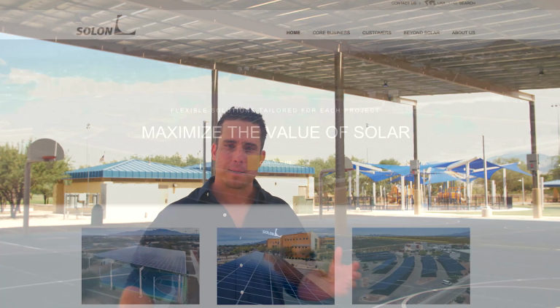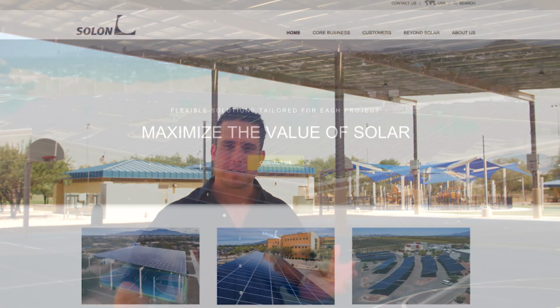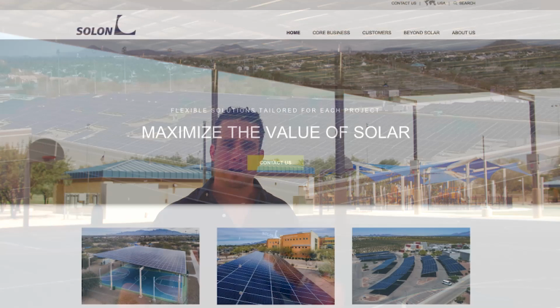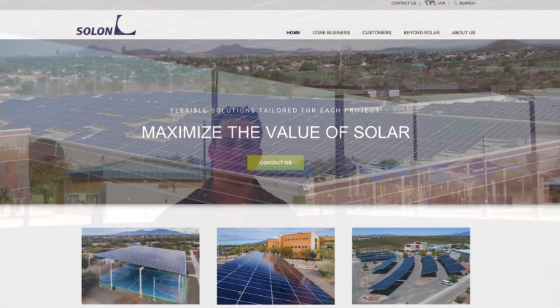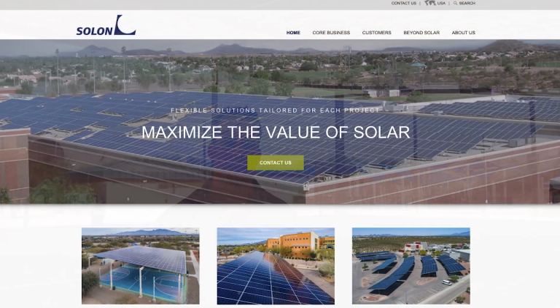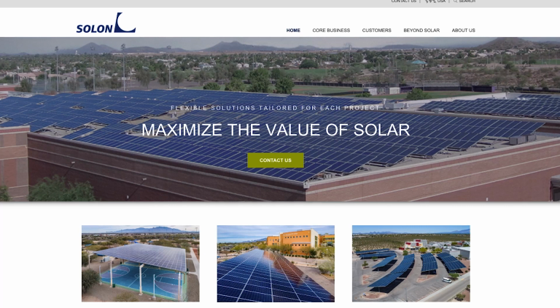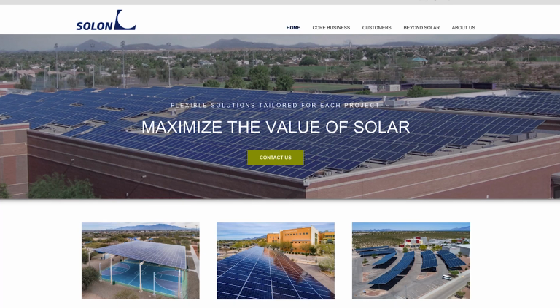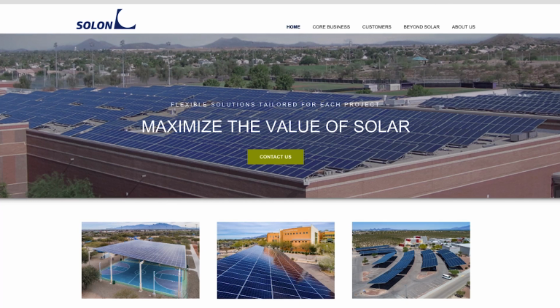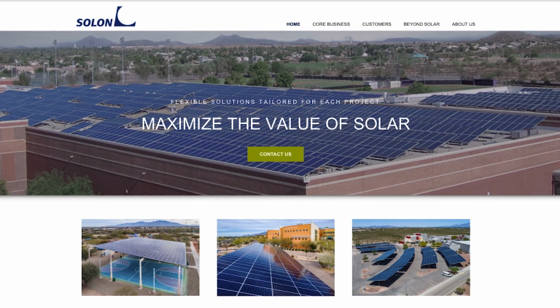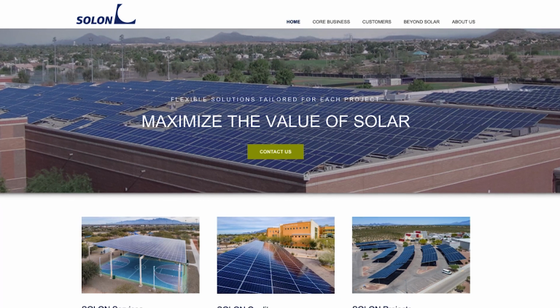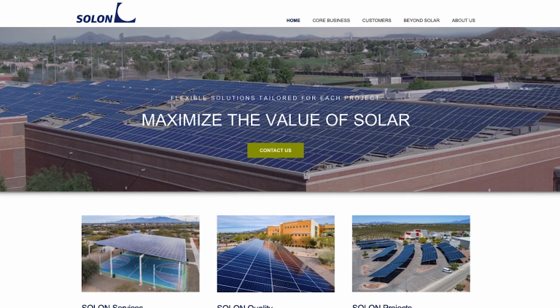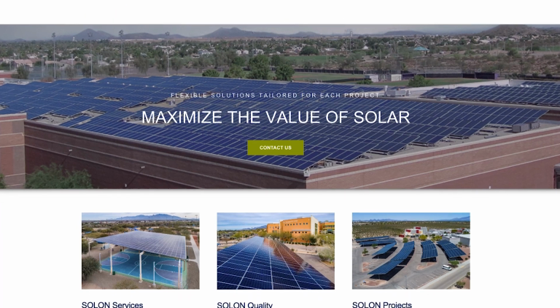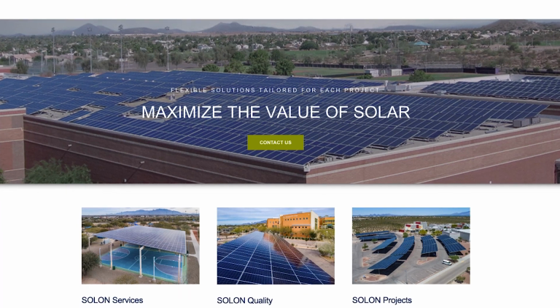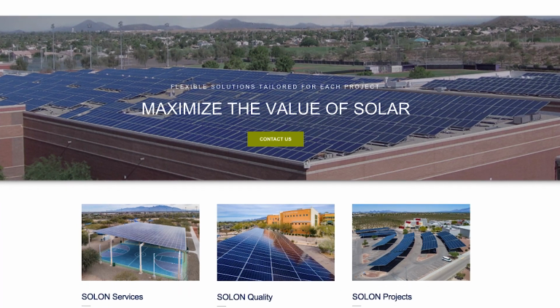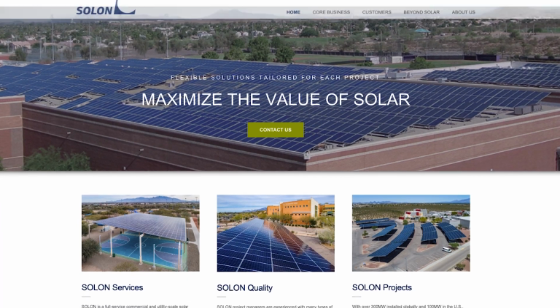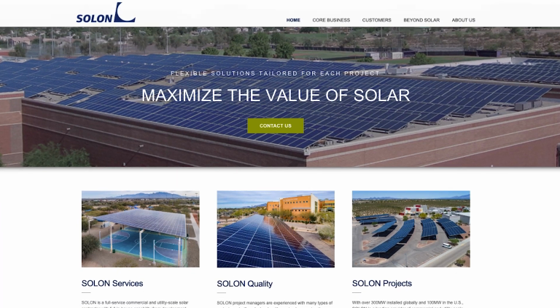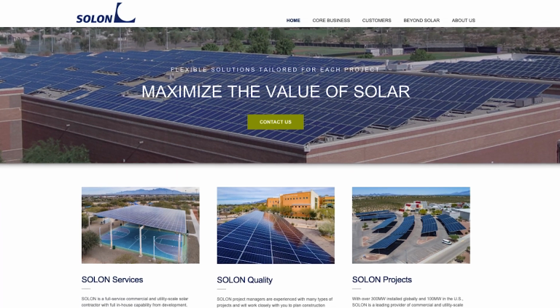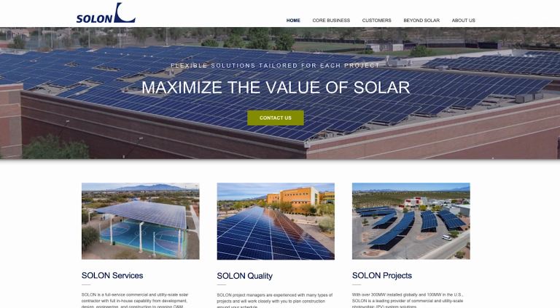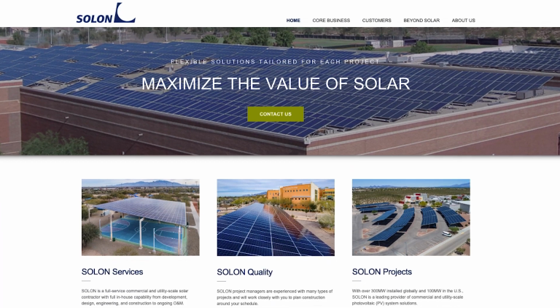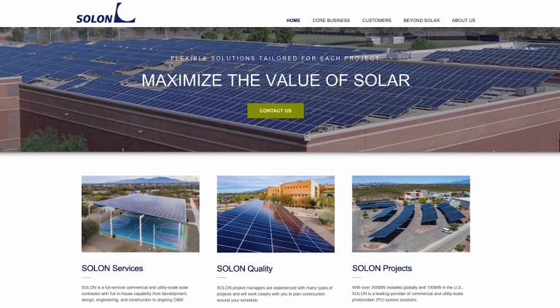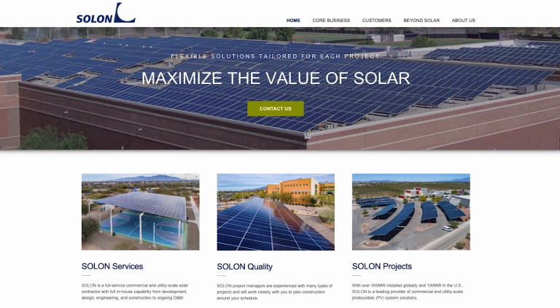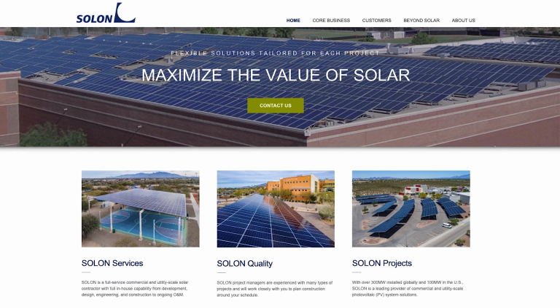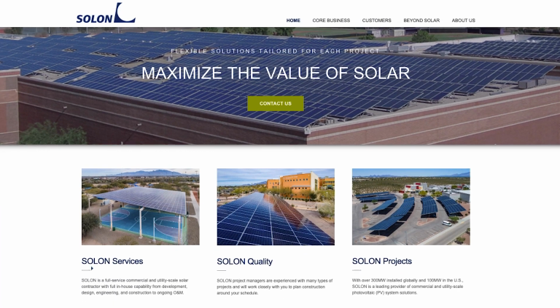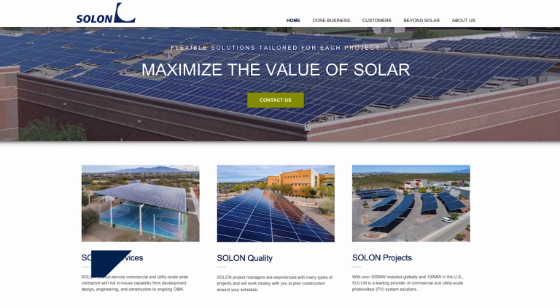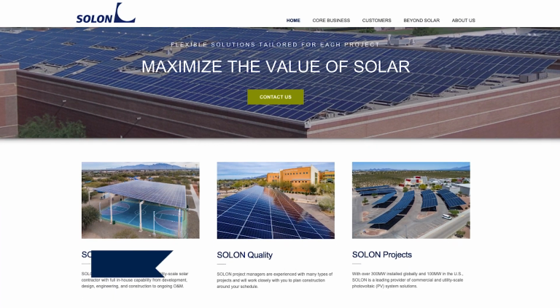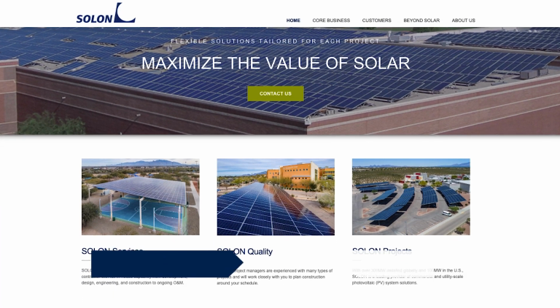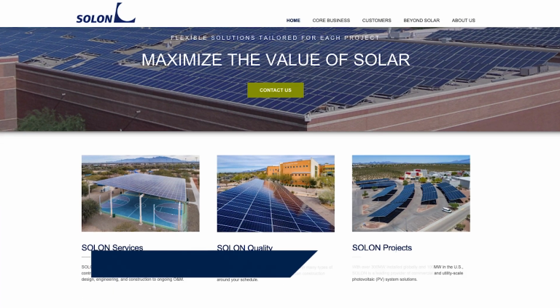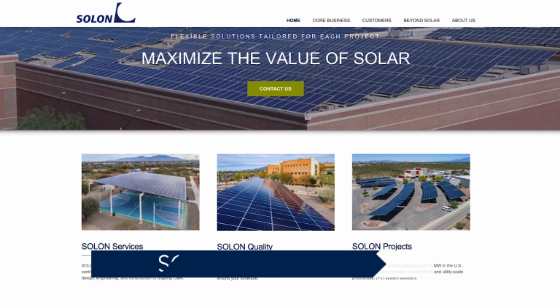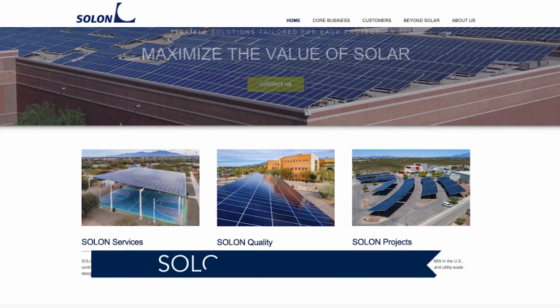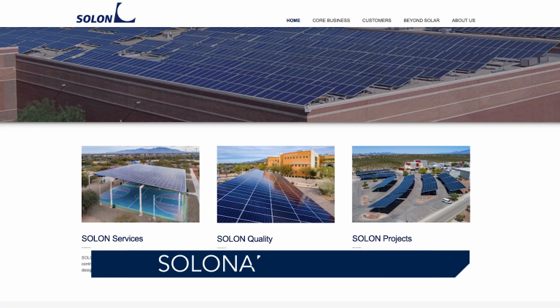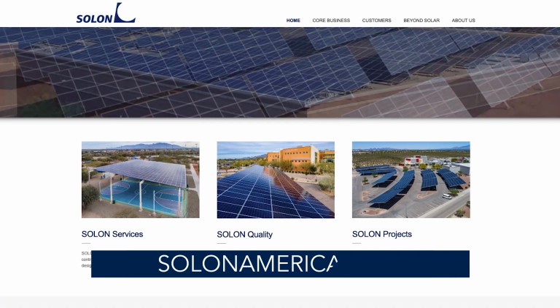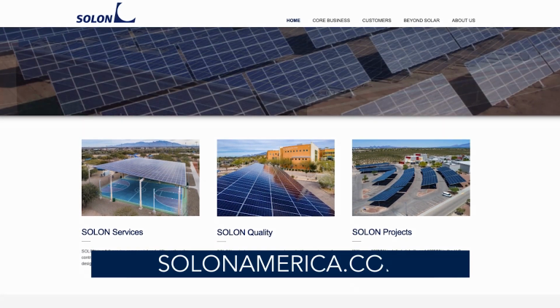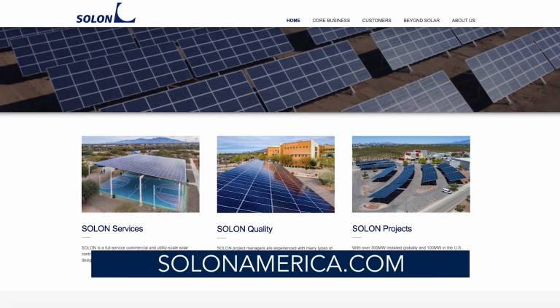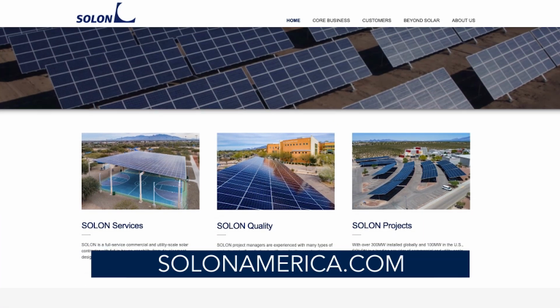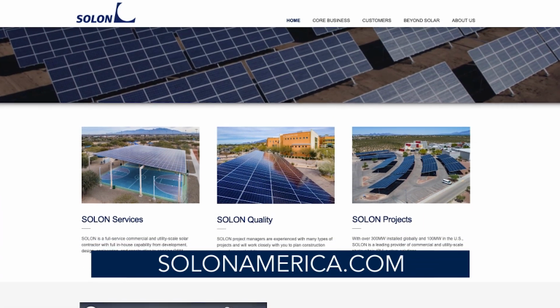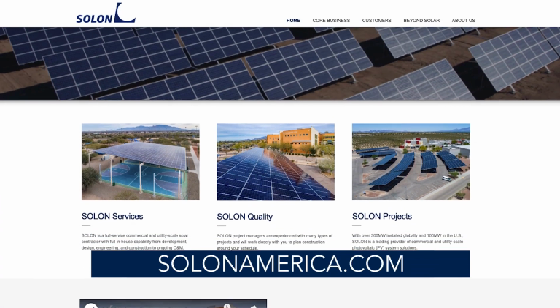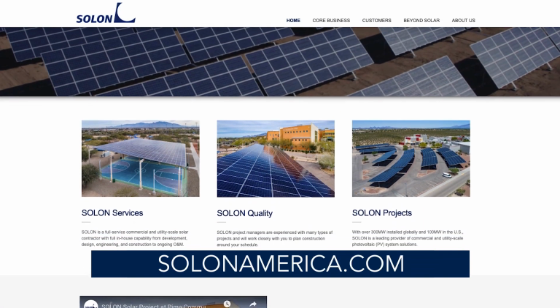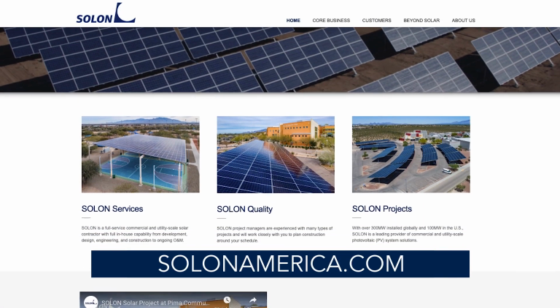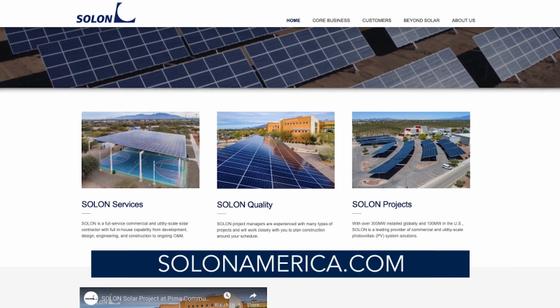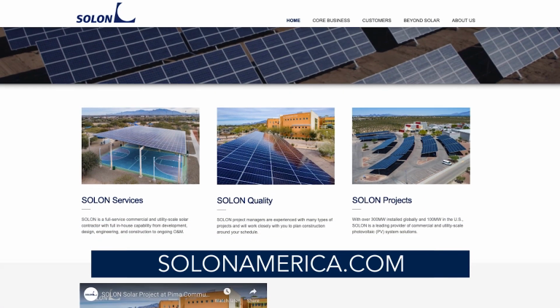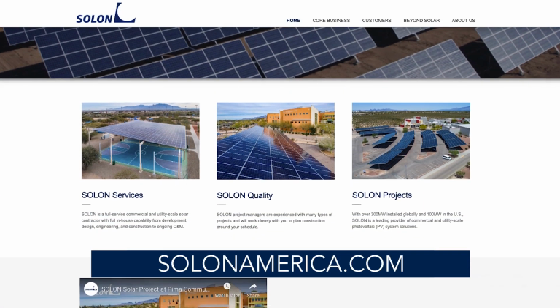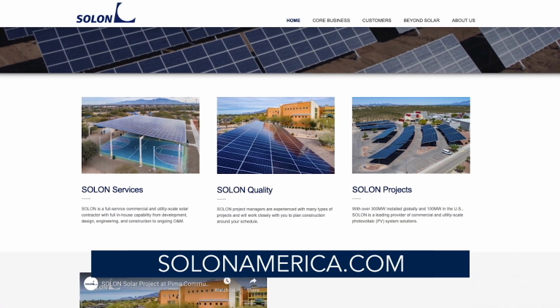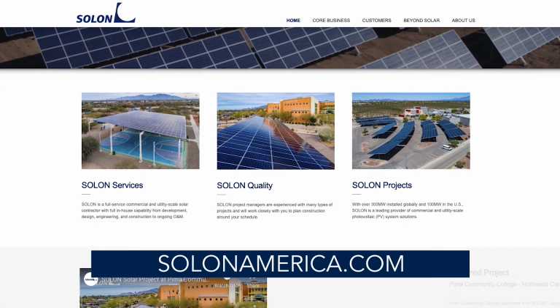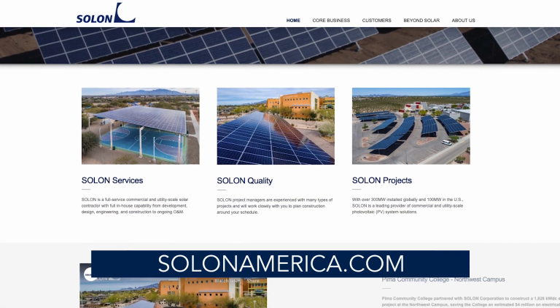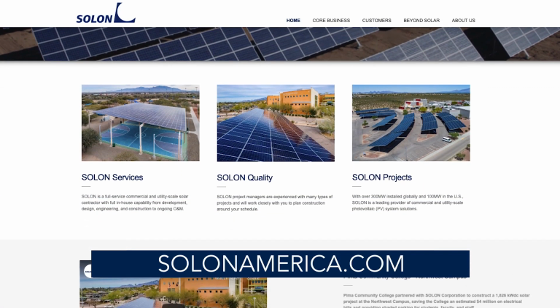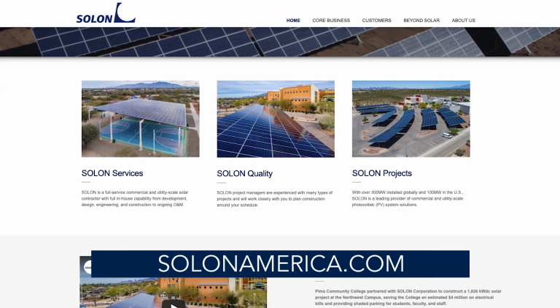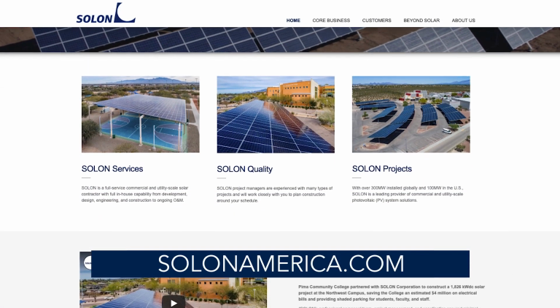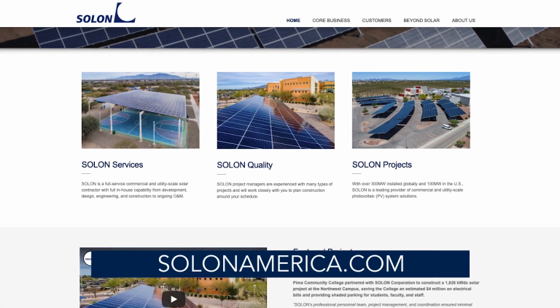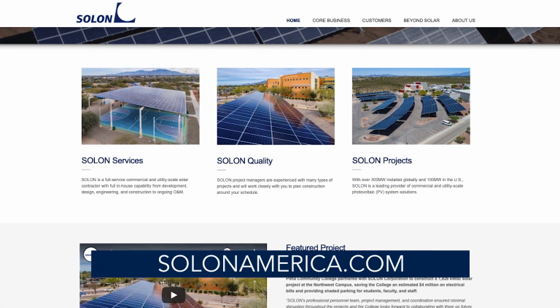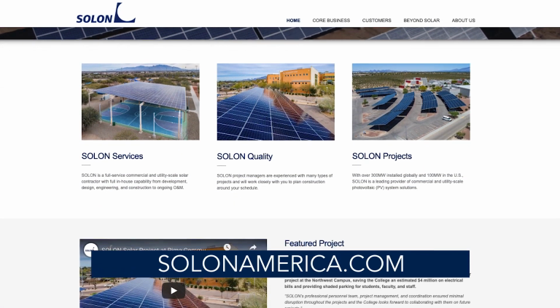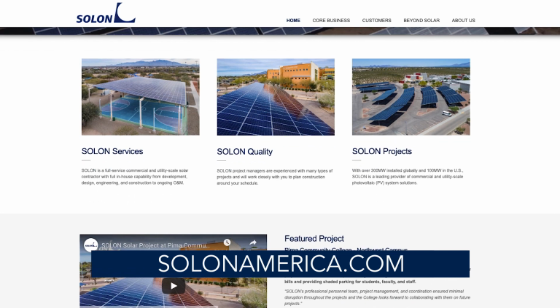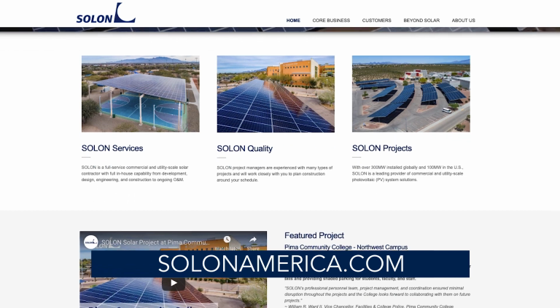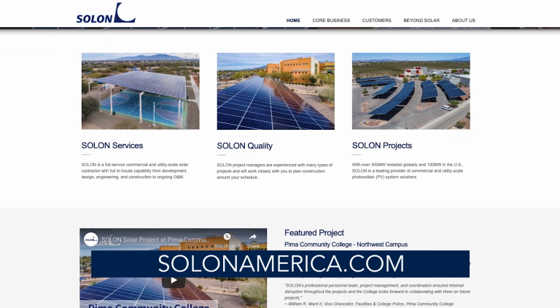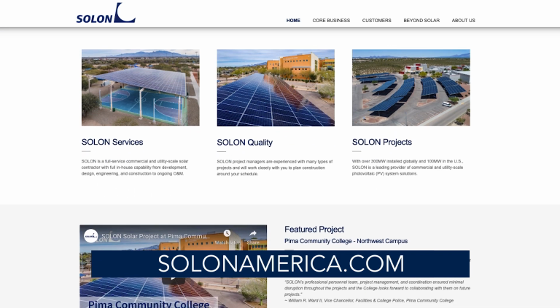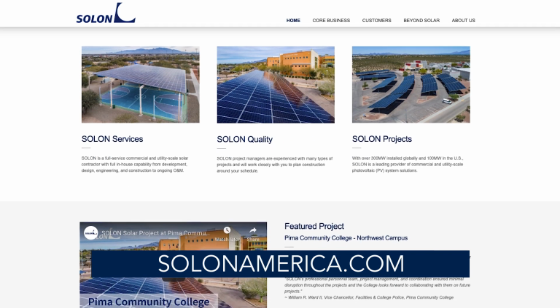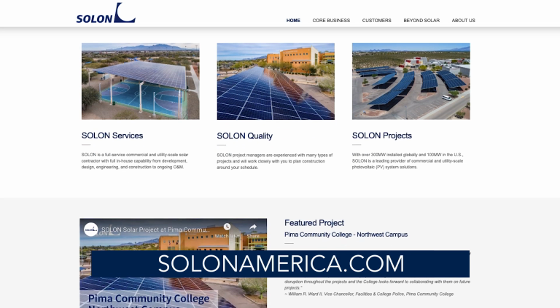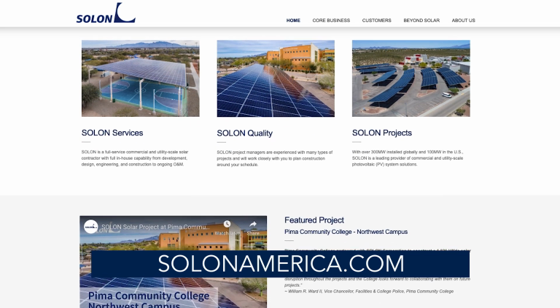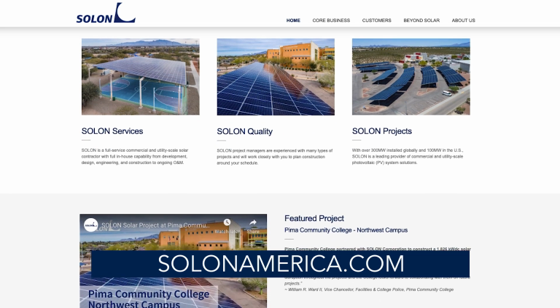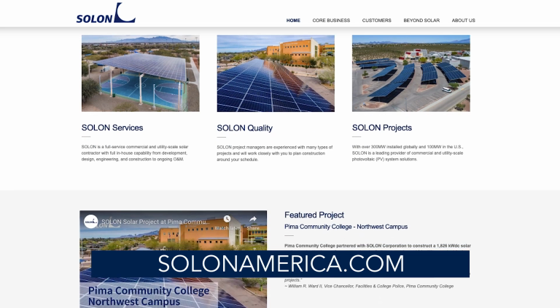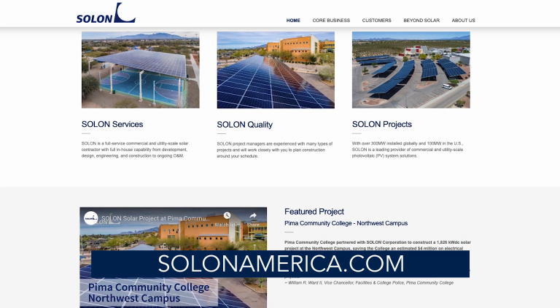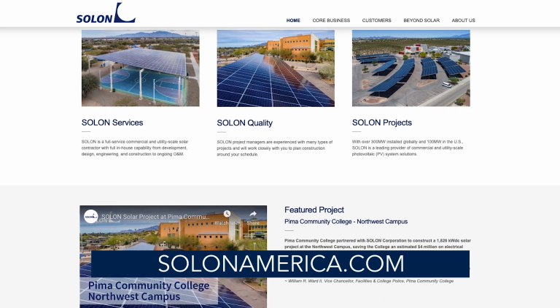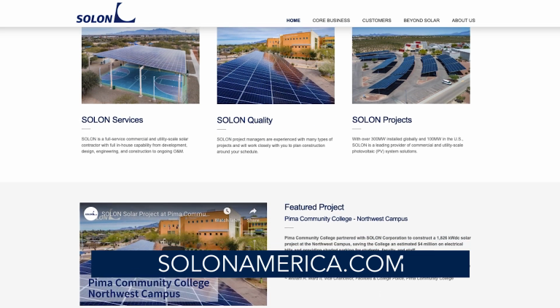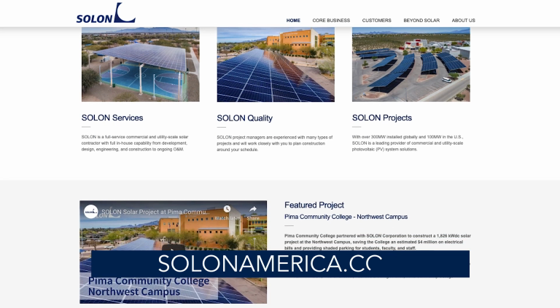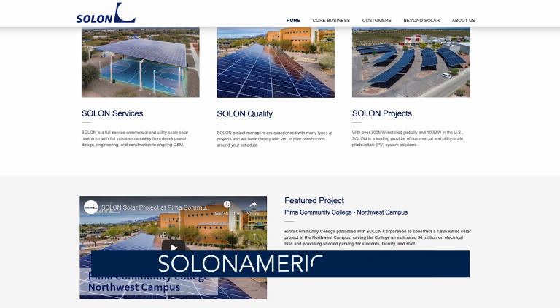My name is Kerry Brochott with Solon Corporation. You can find more about Solon on our website at www.solonamerica.com.